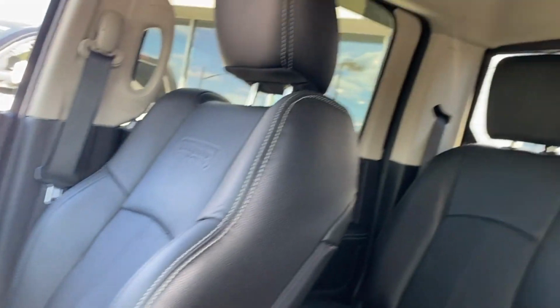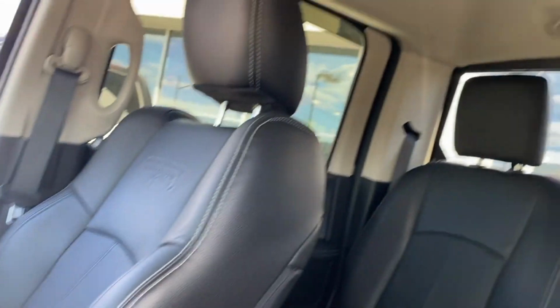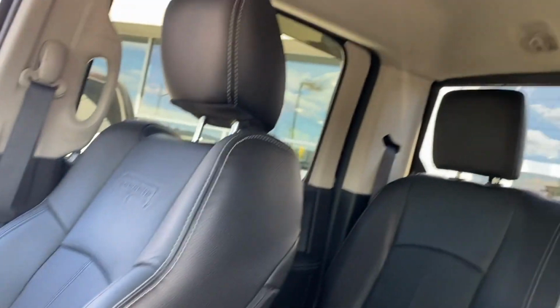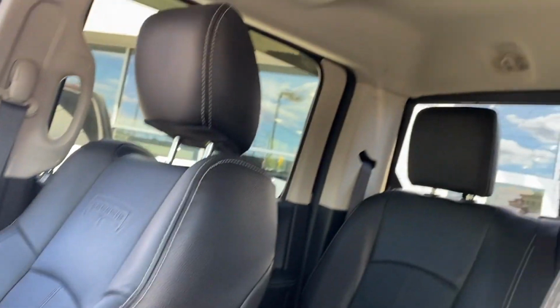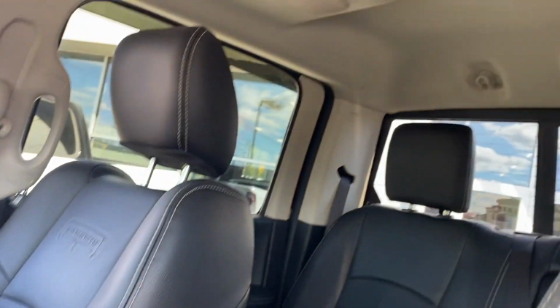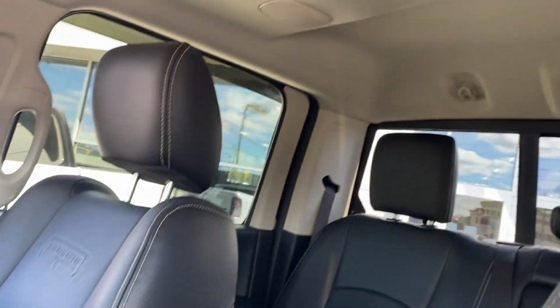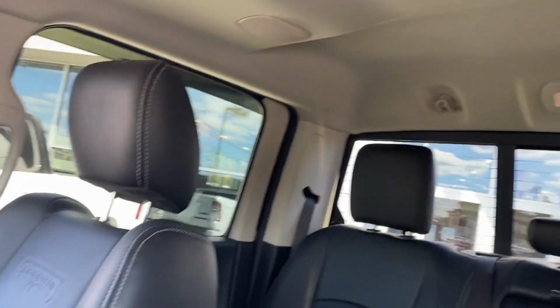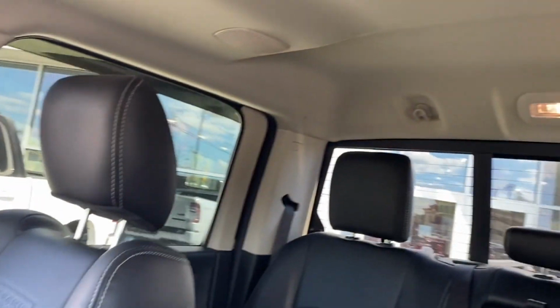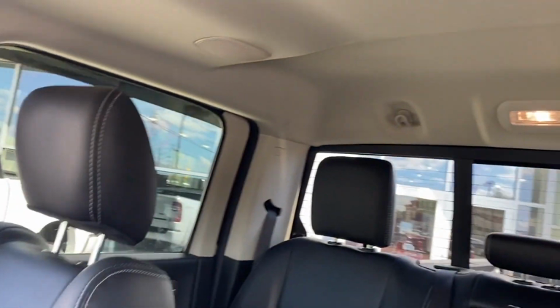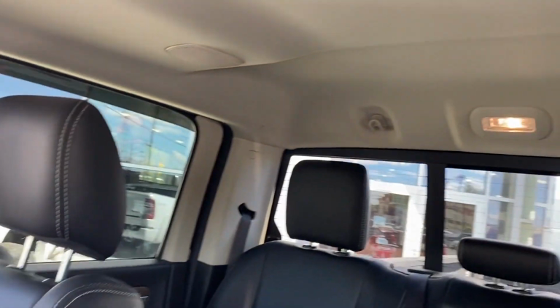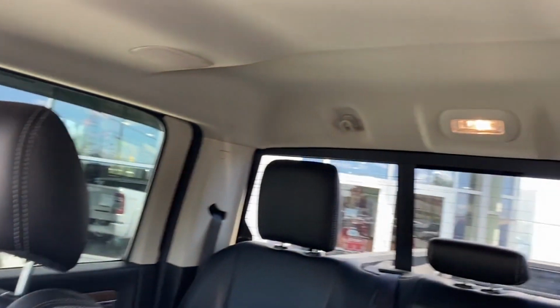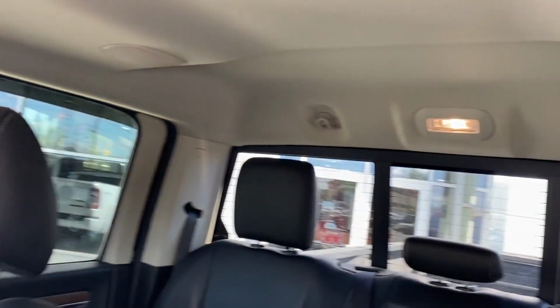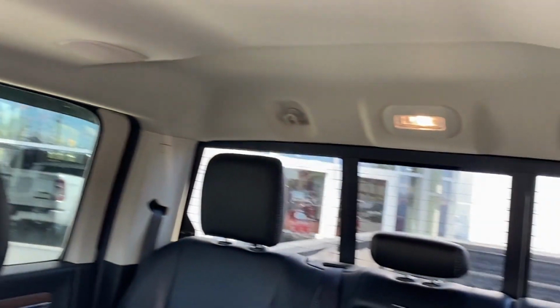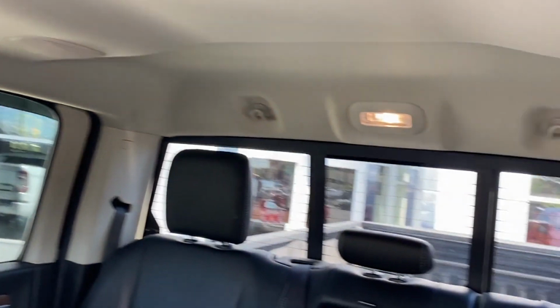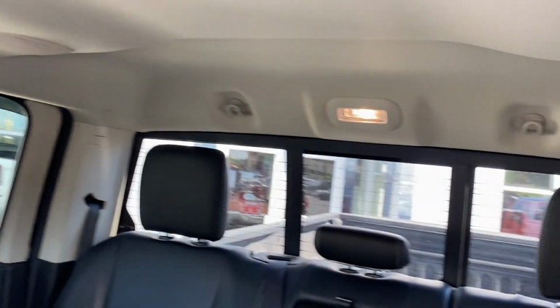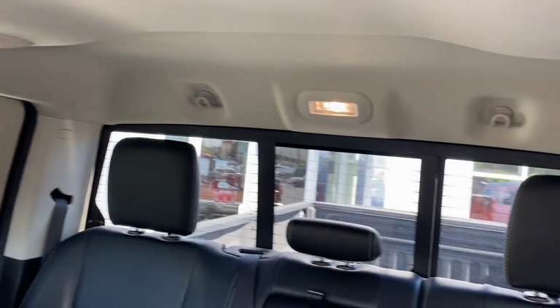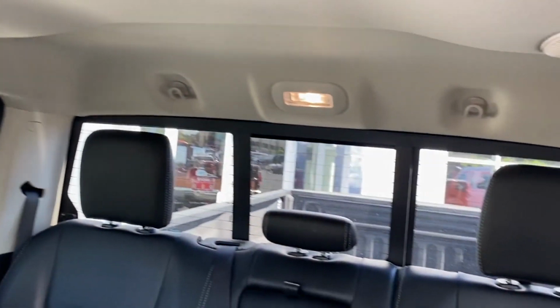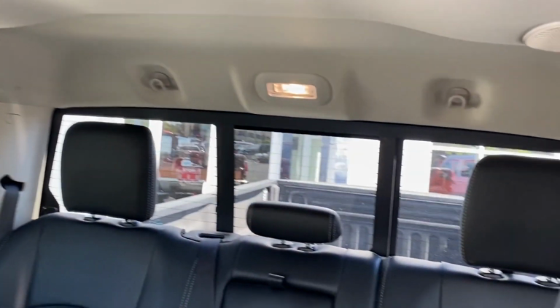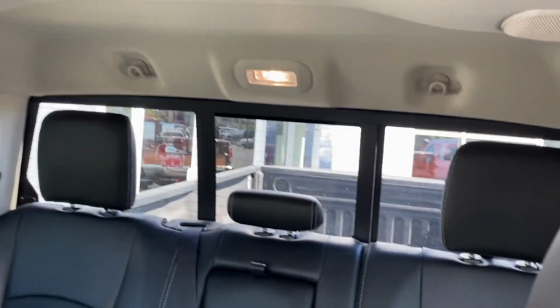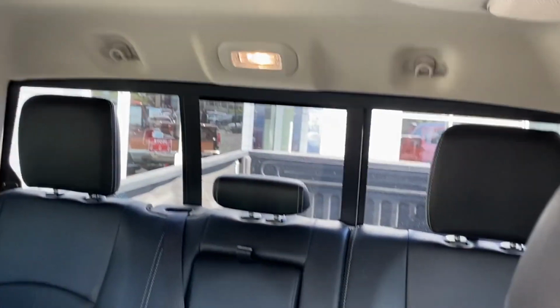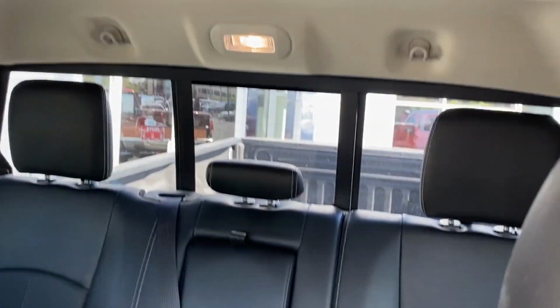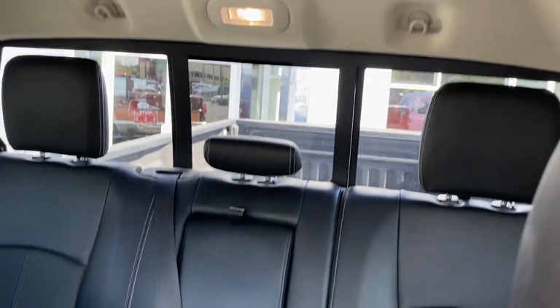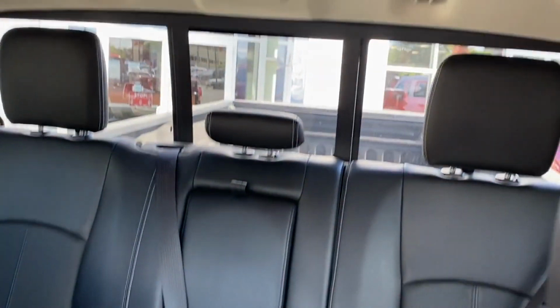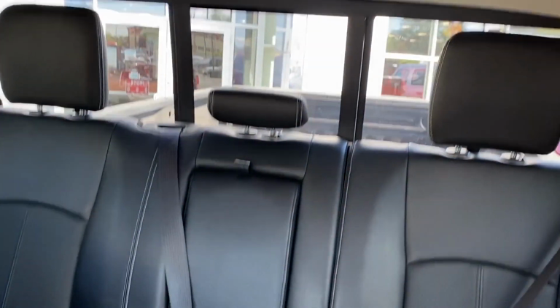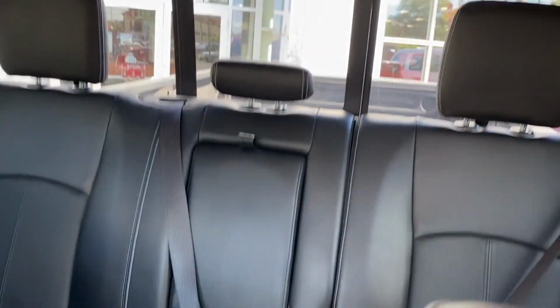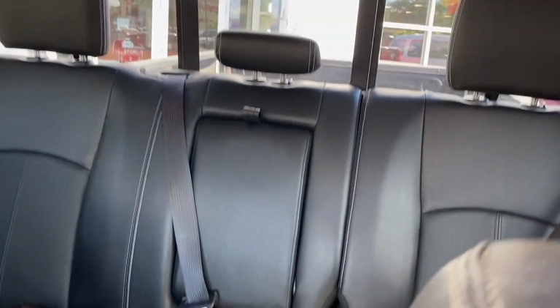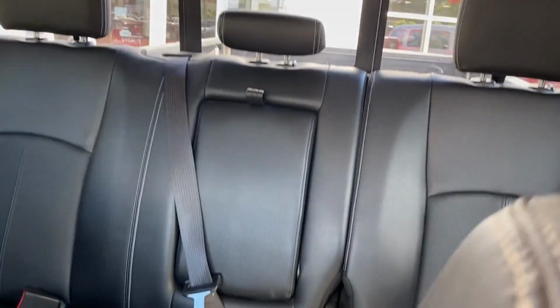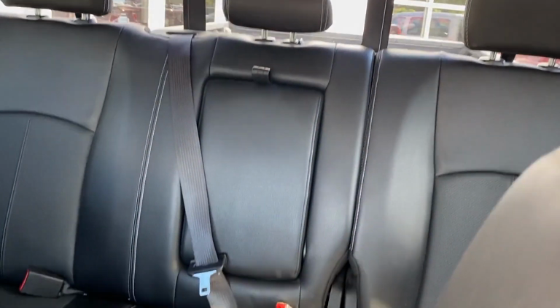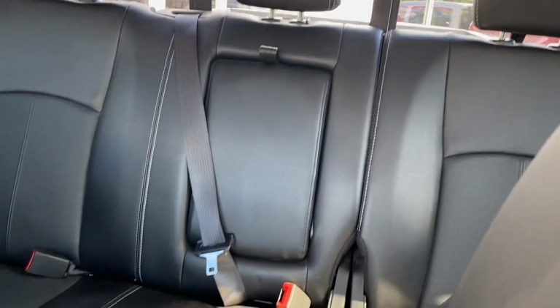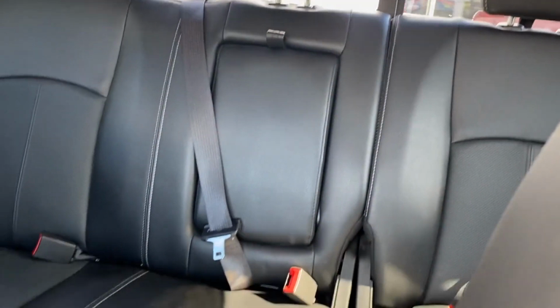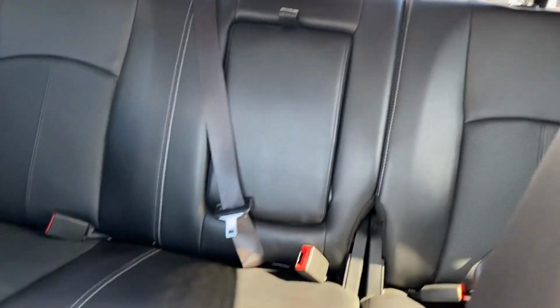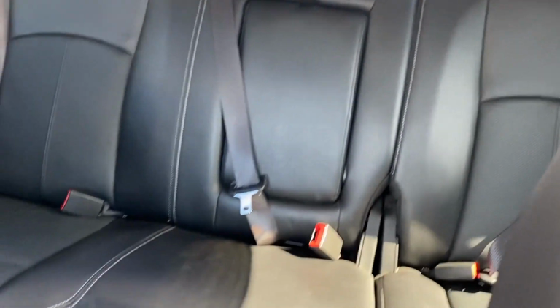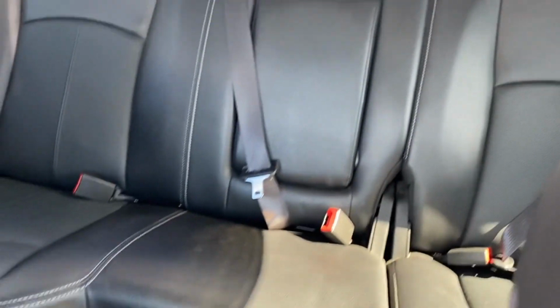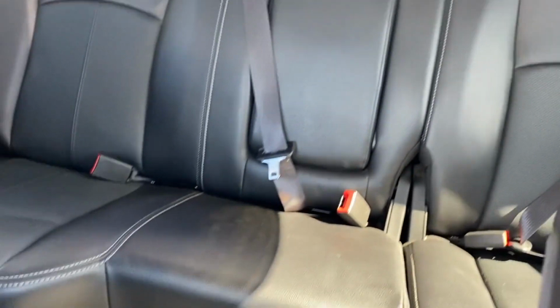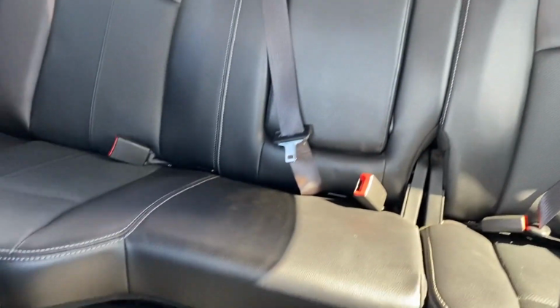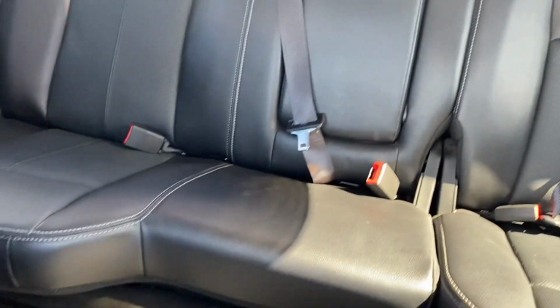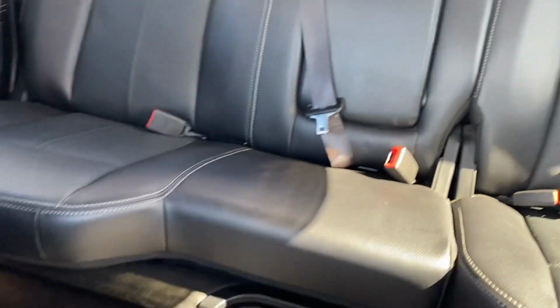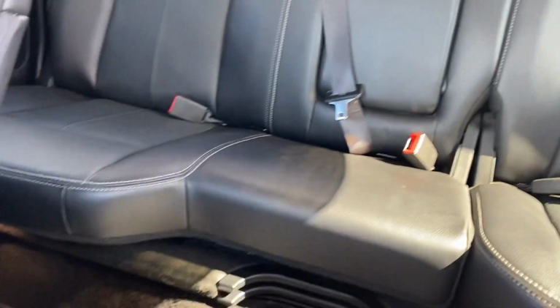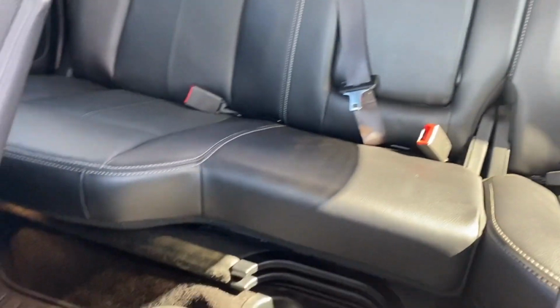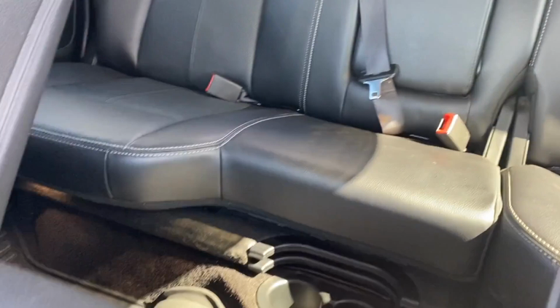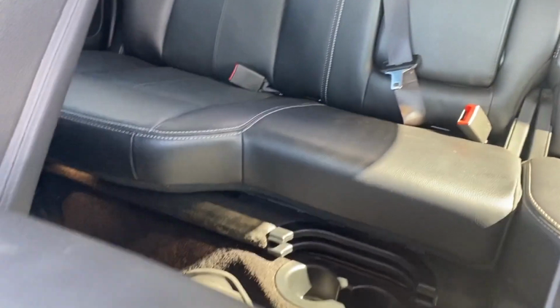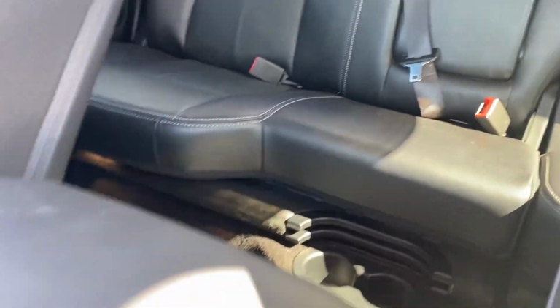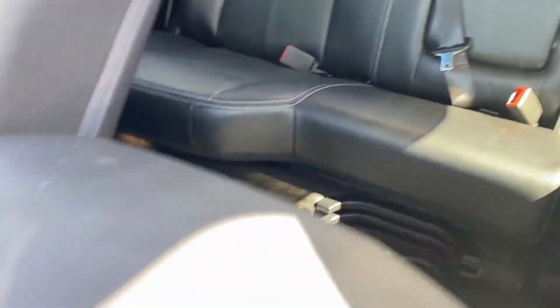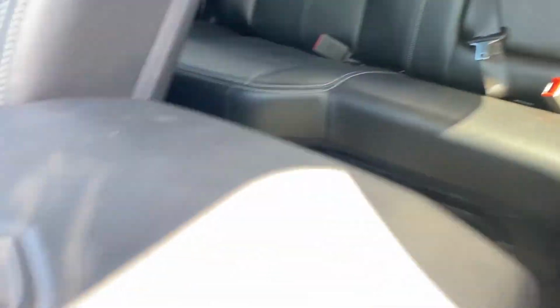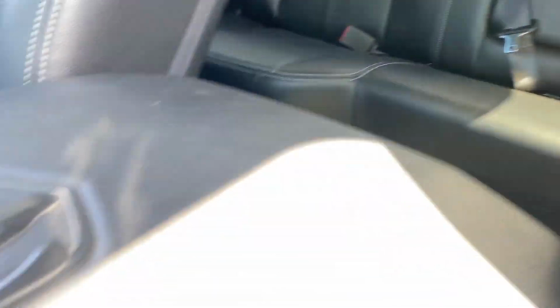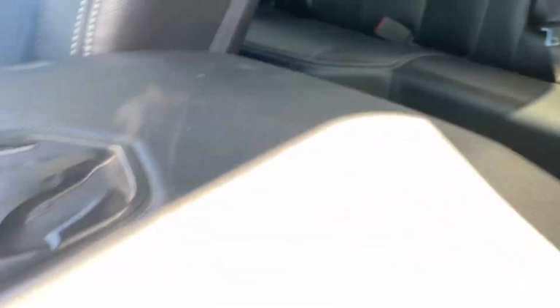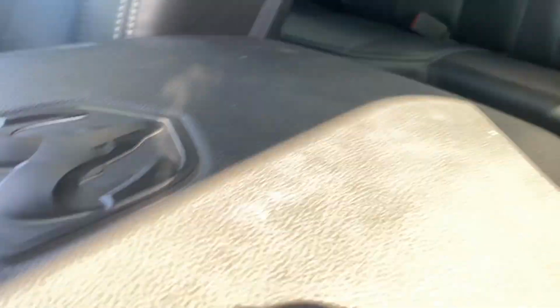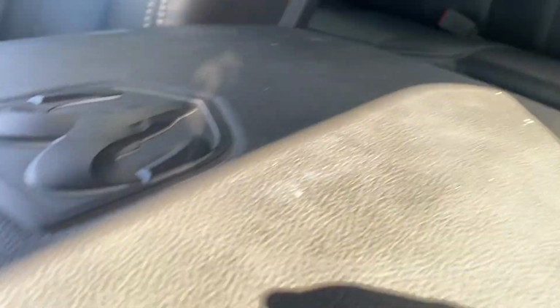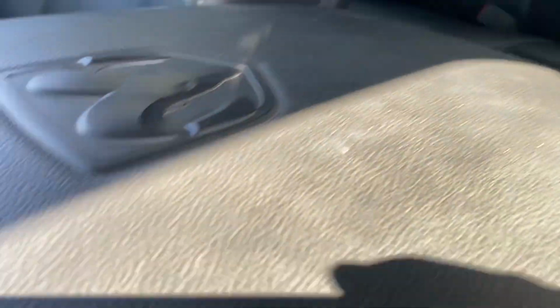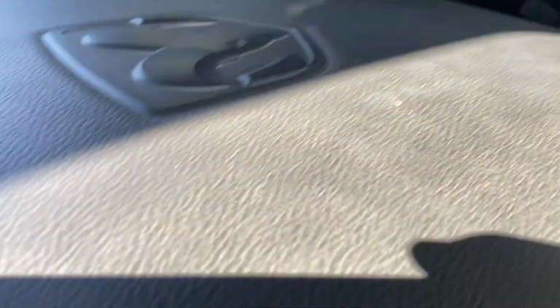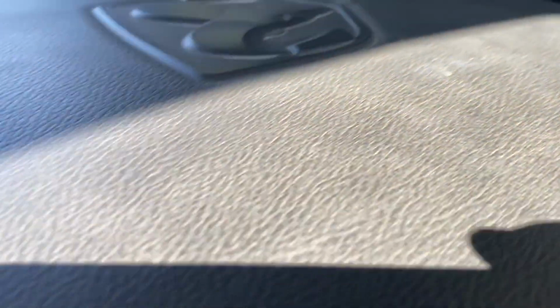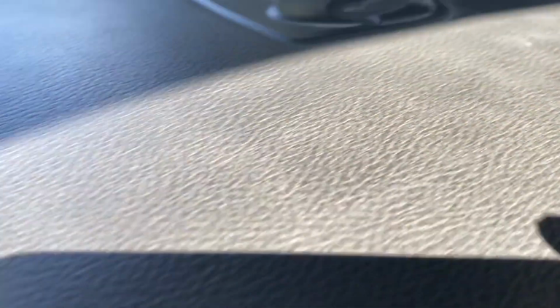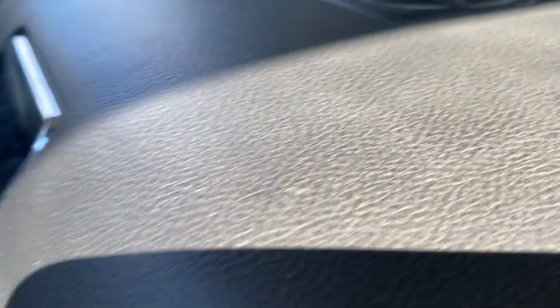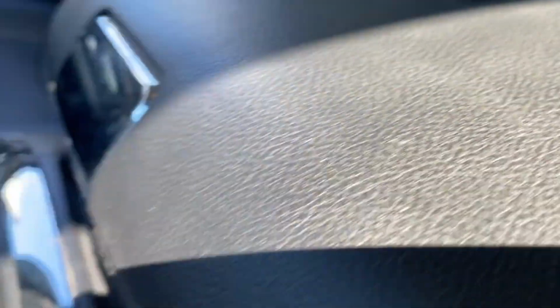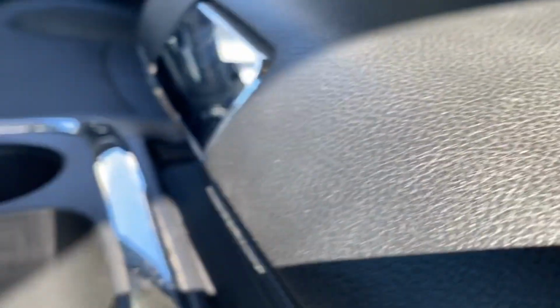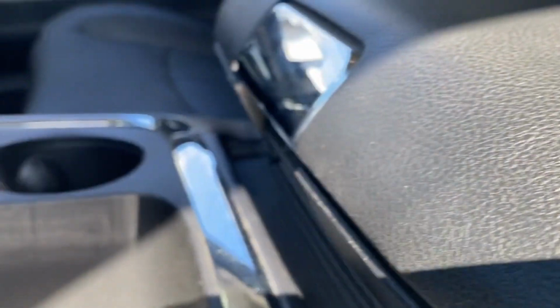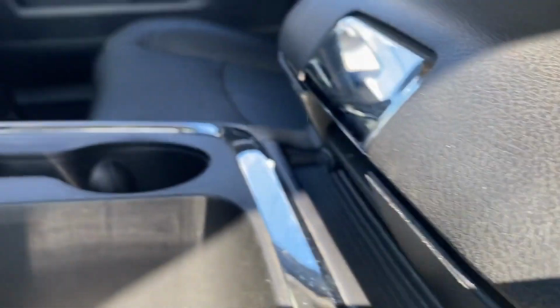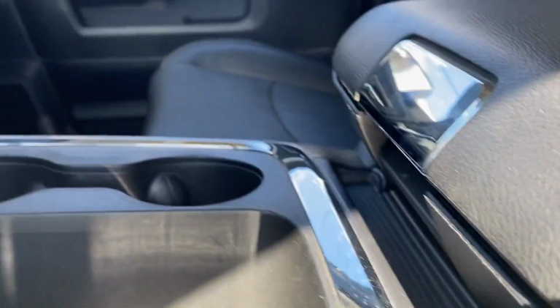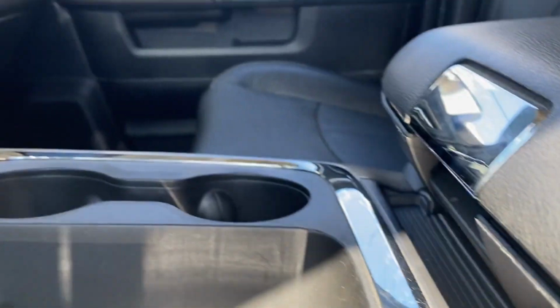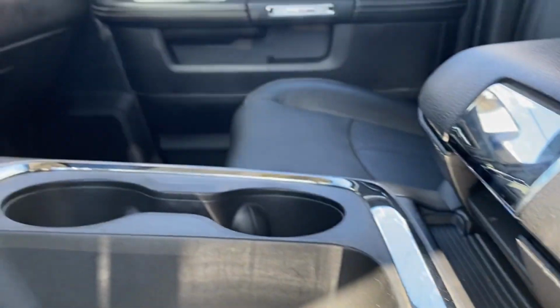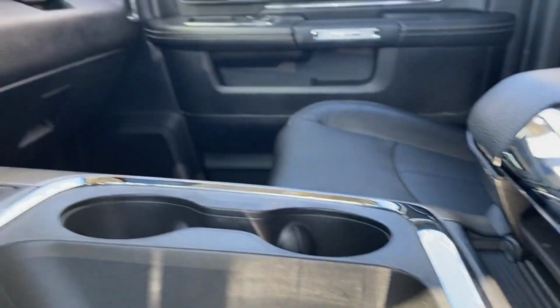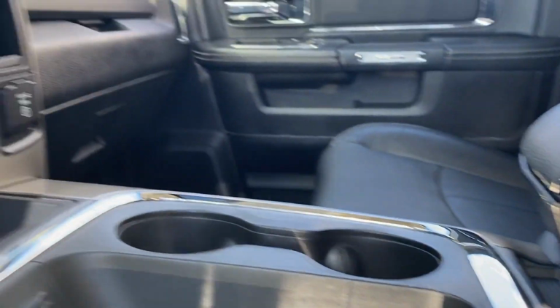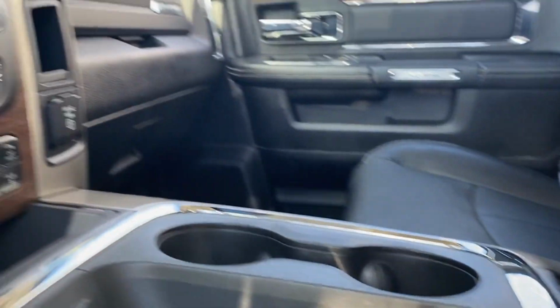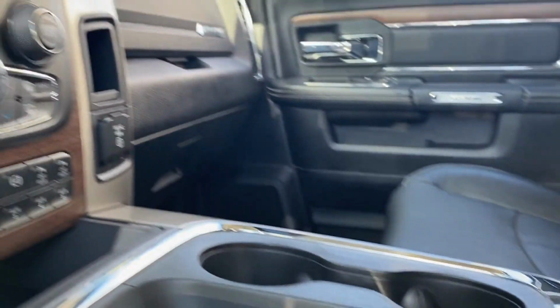Tinted windows, power driver seat, power passenger seat. Stop by the showroom for a test drive.